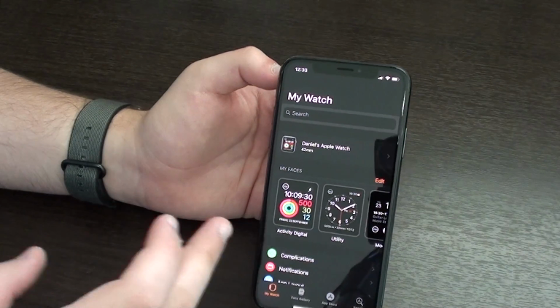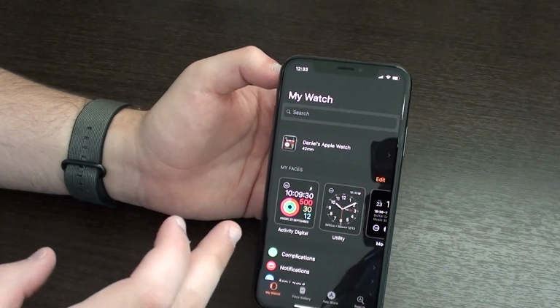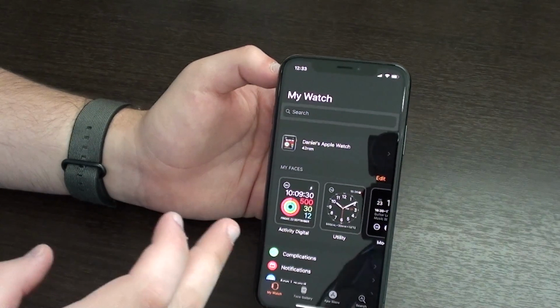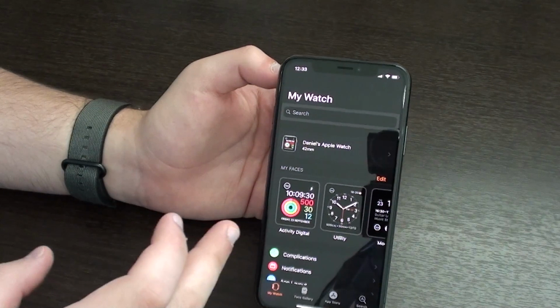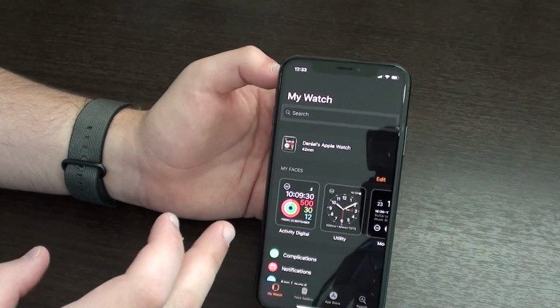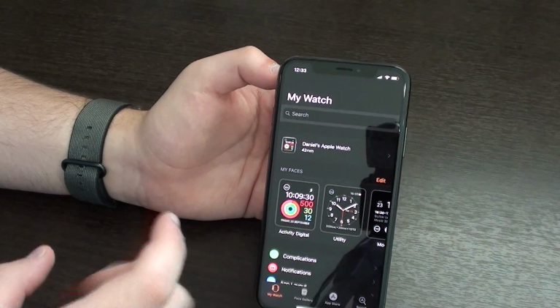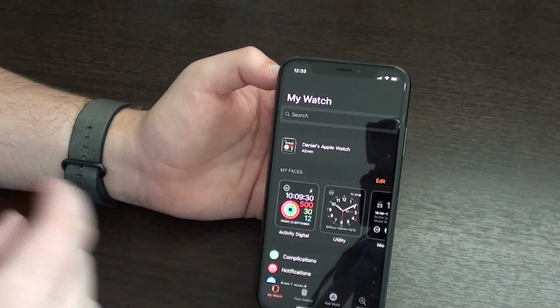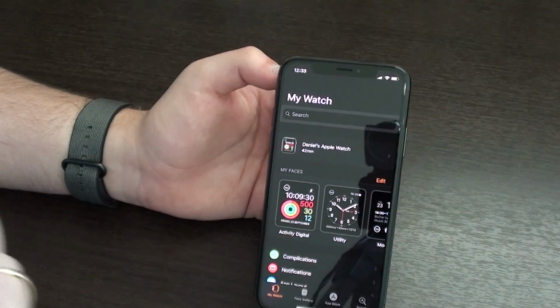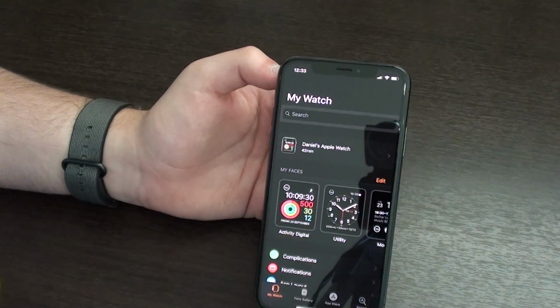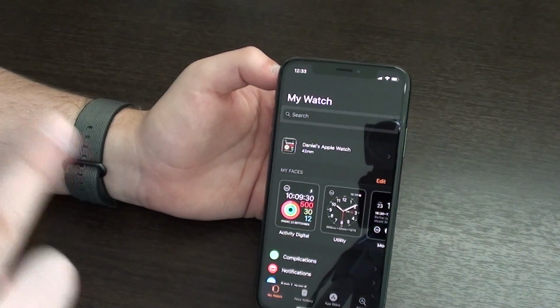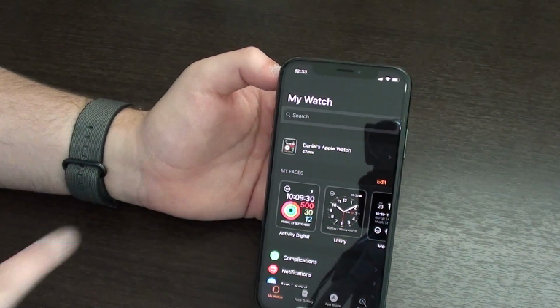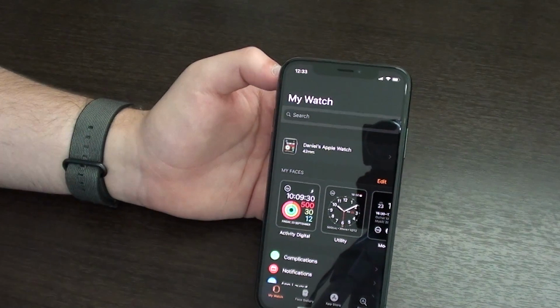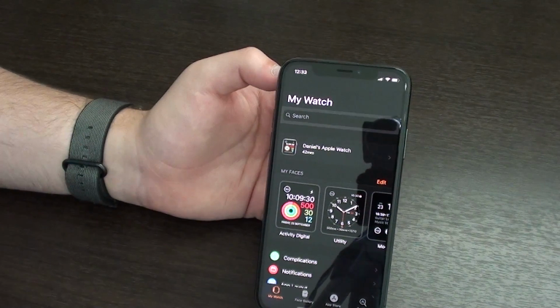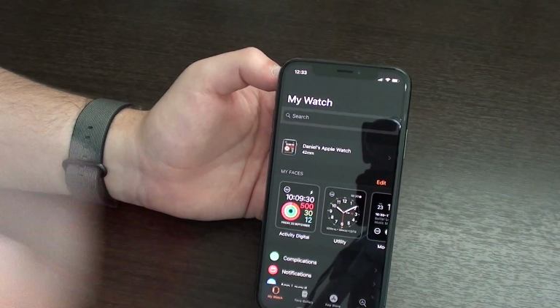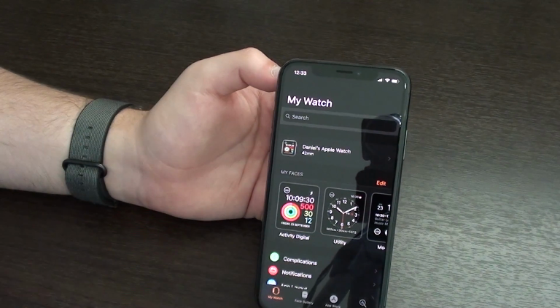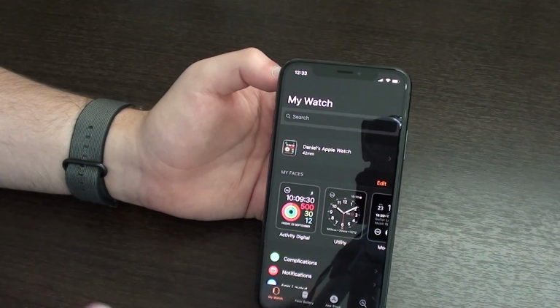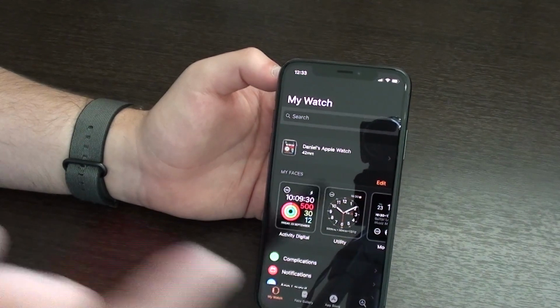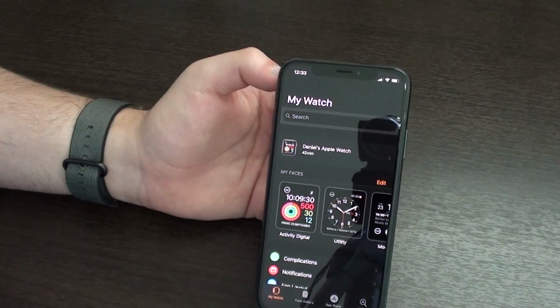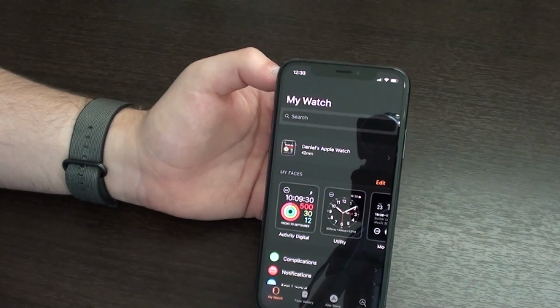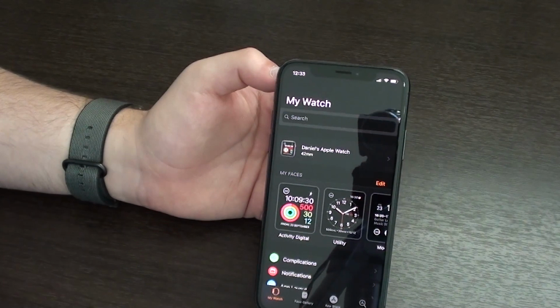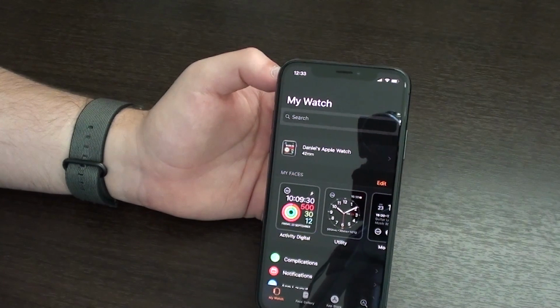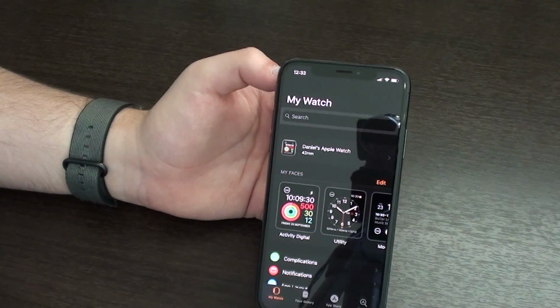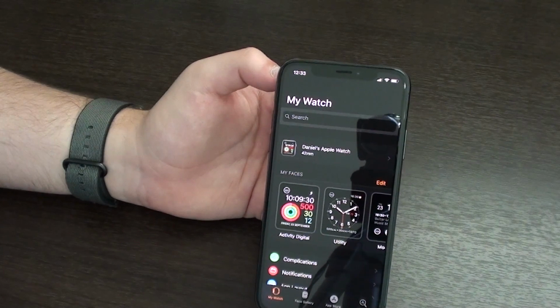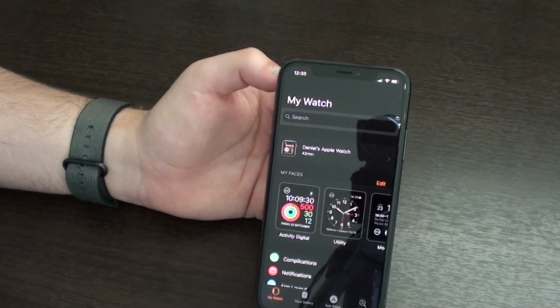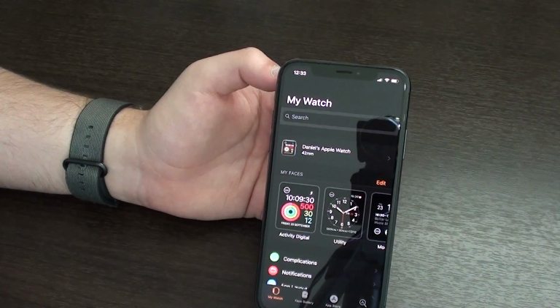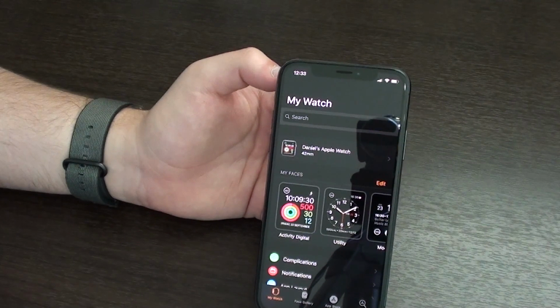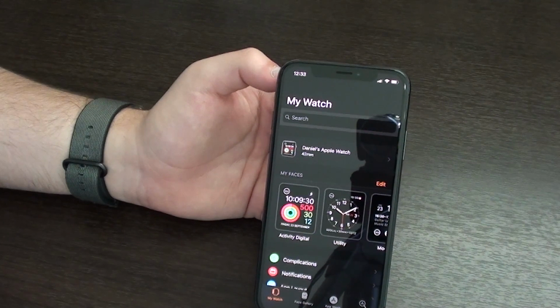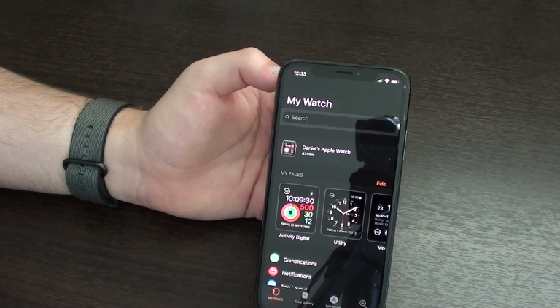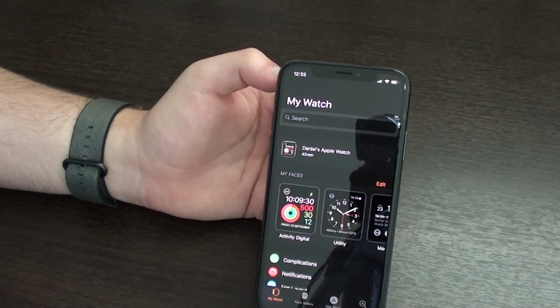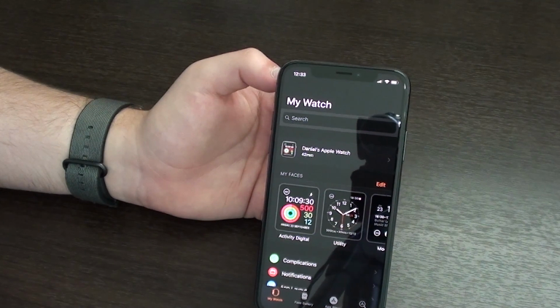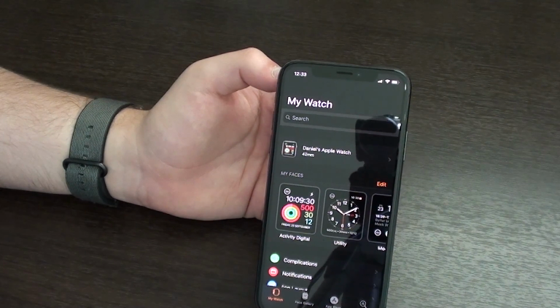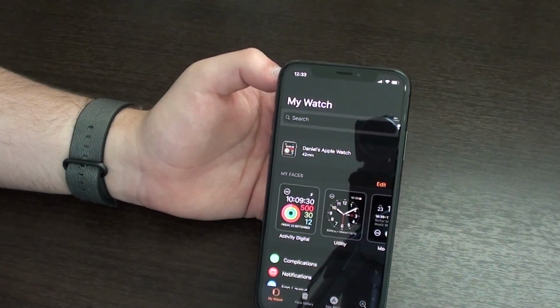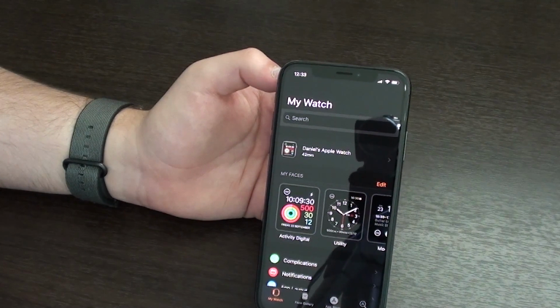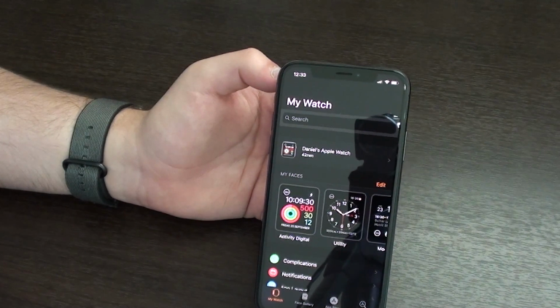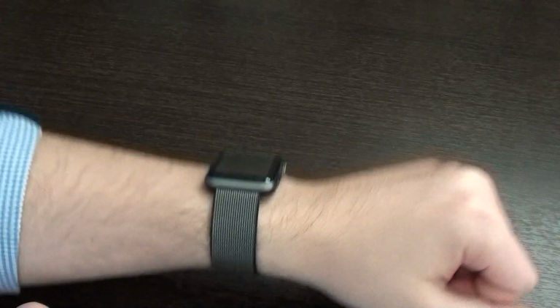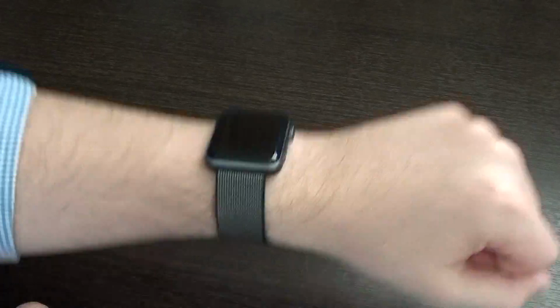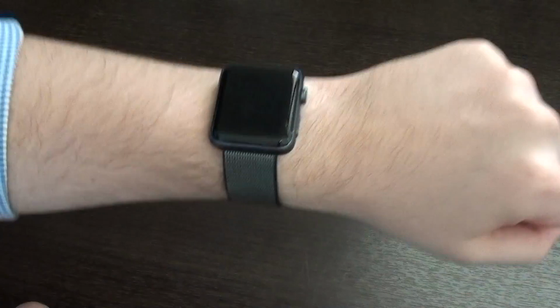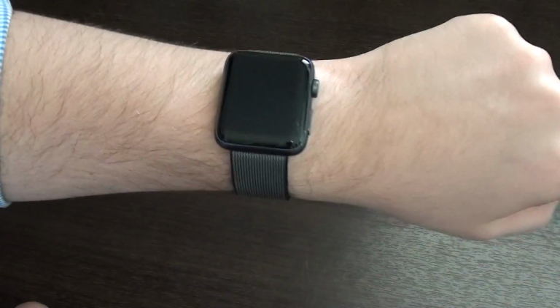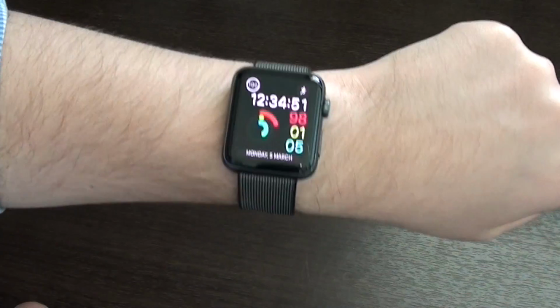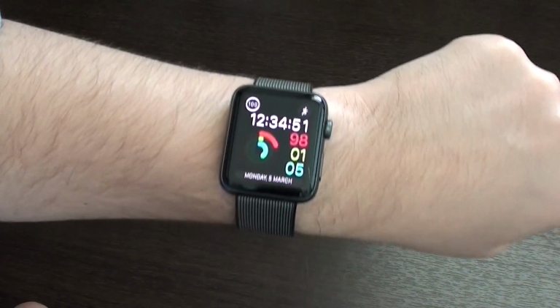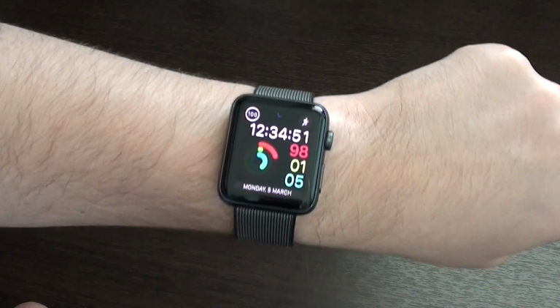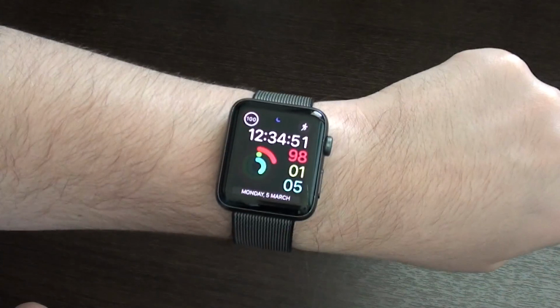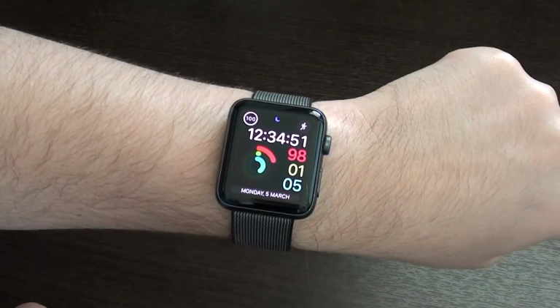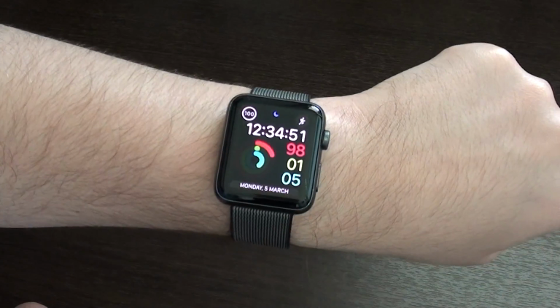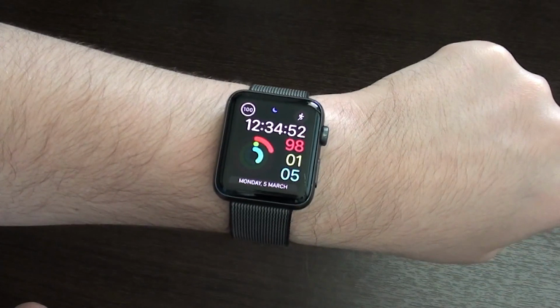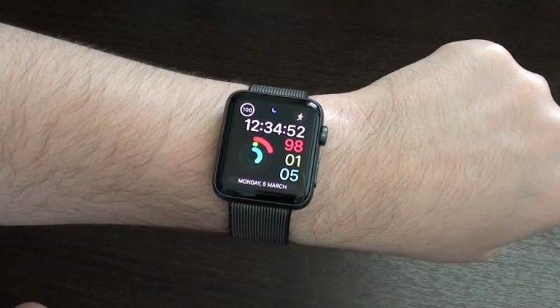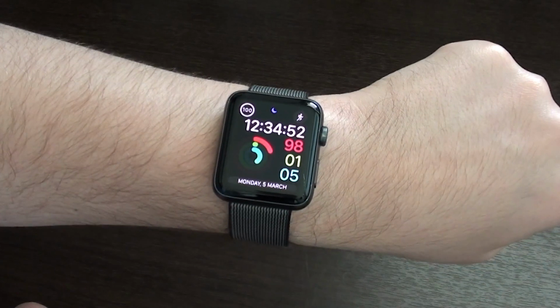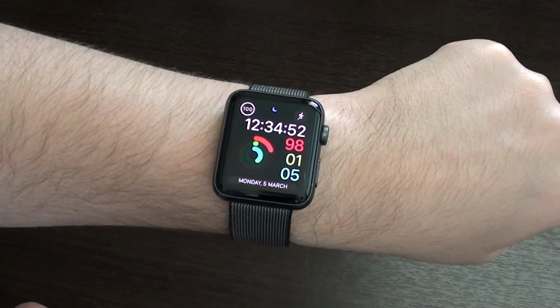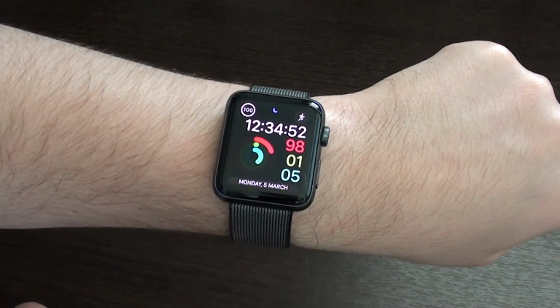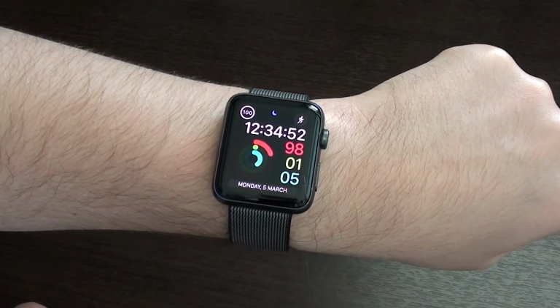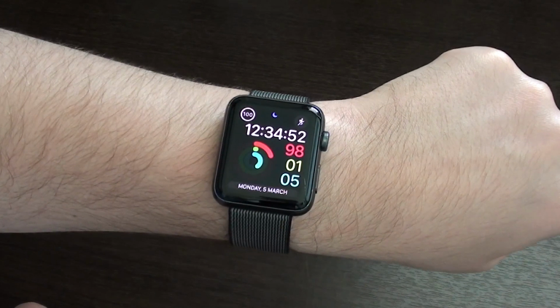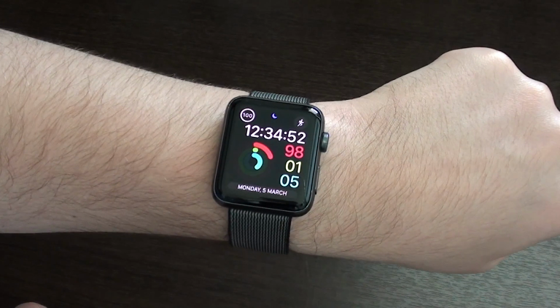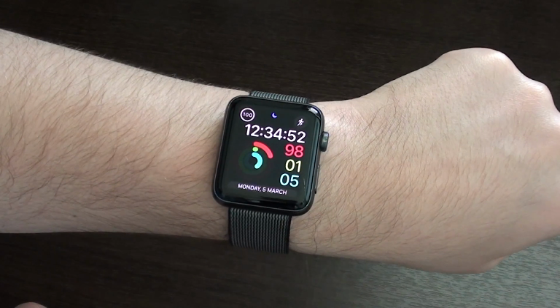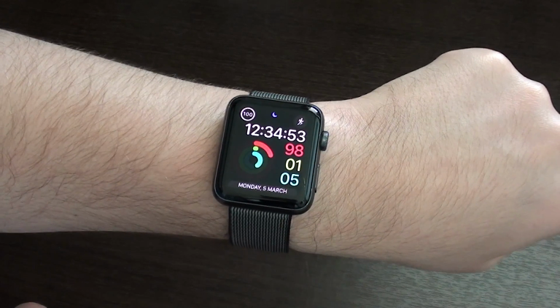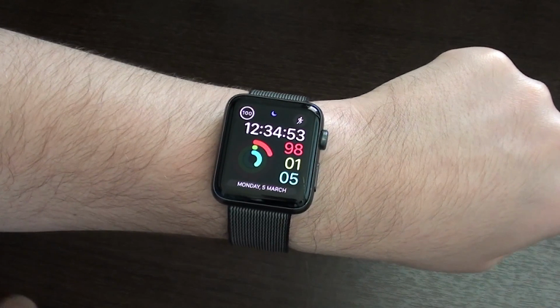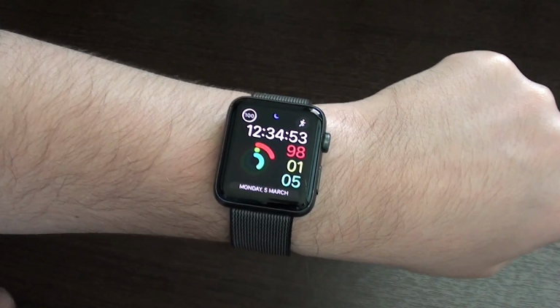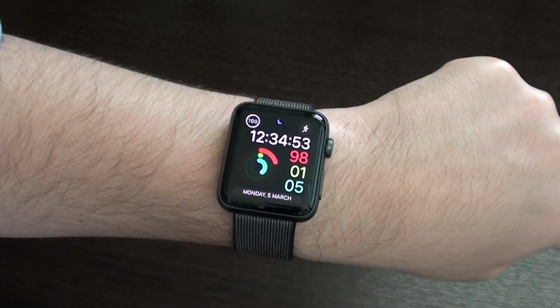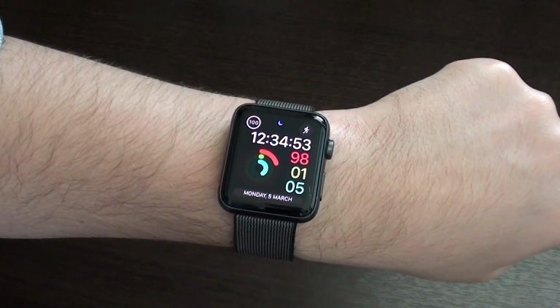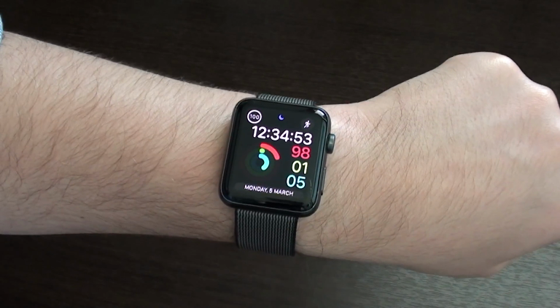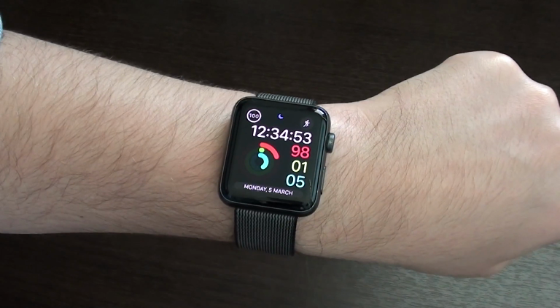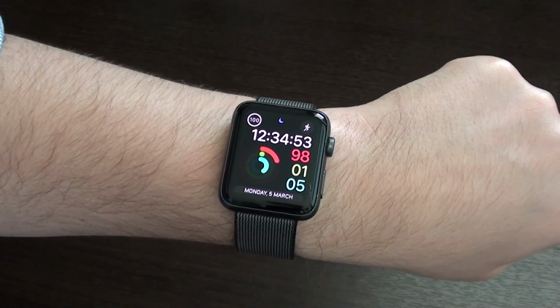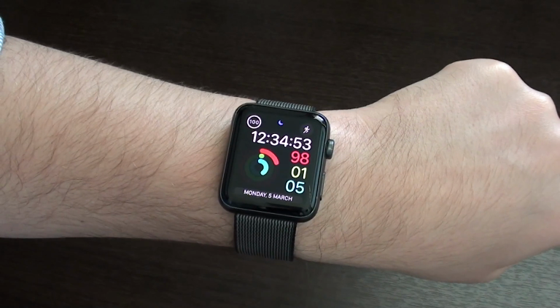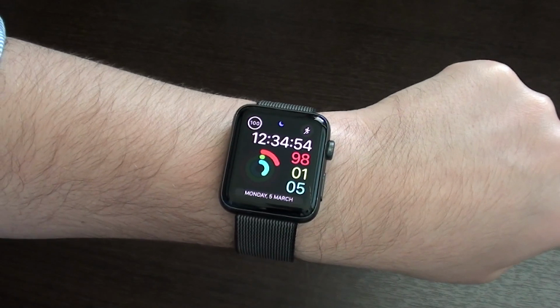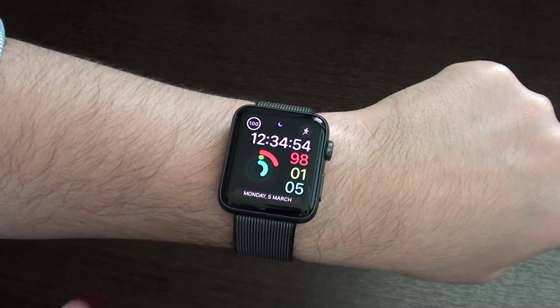After doing that, just turn off and turn back on your Apple Watch. Now let me show you what you can do on your Apple Watch itself.